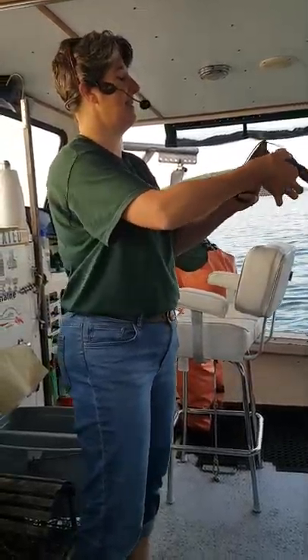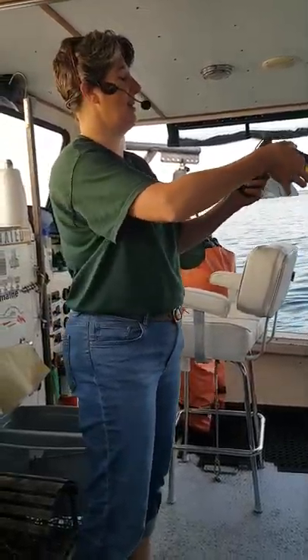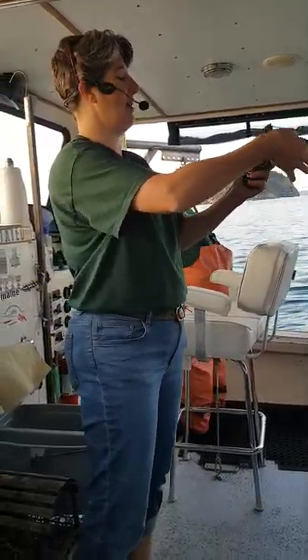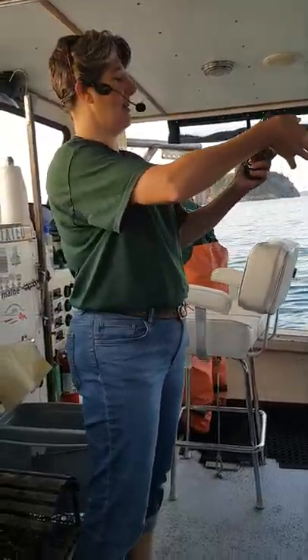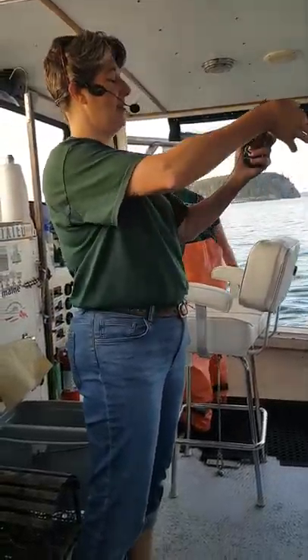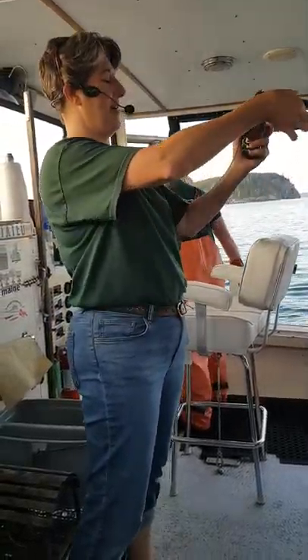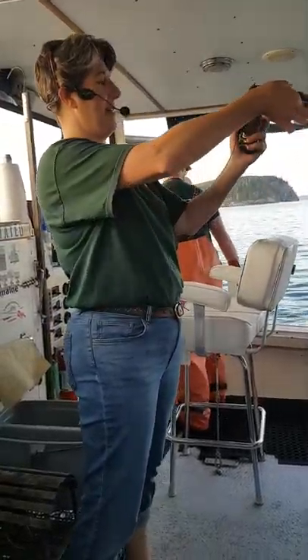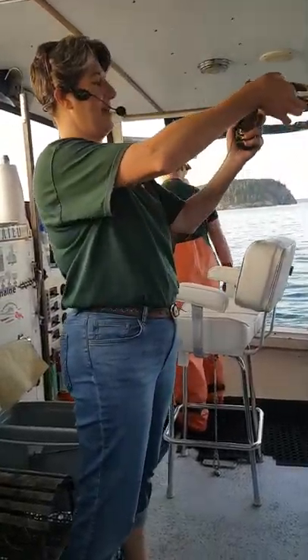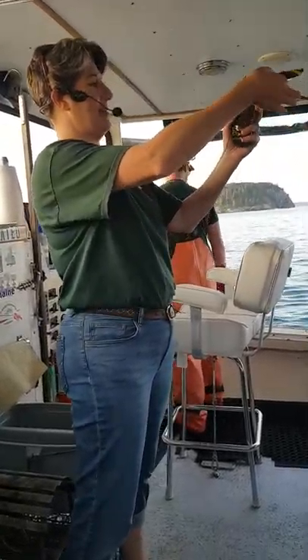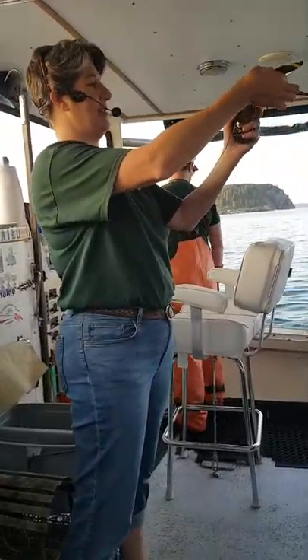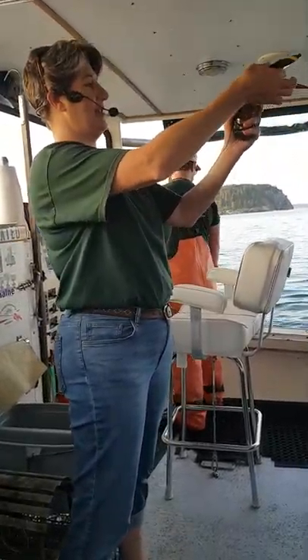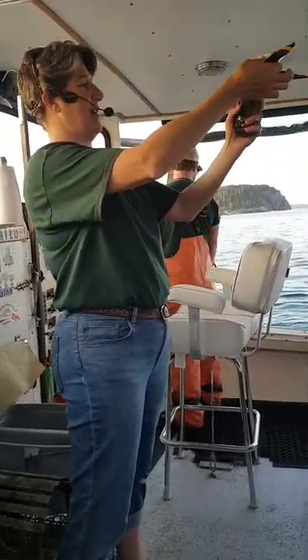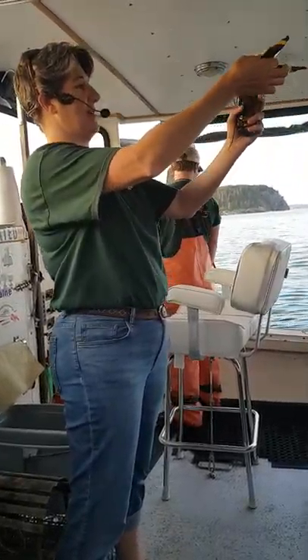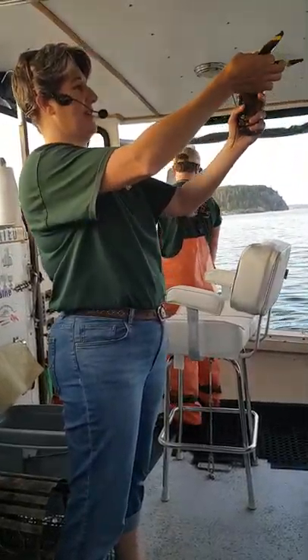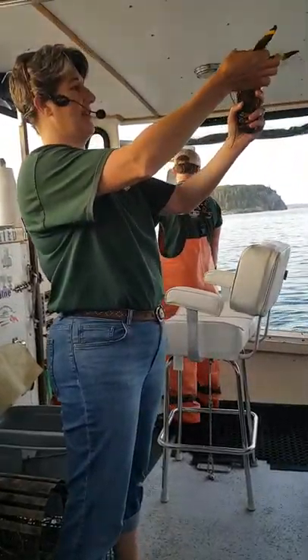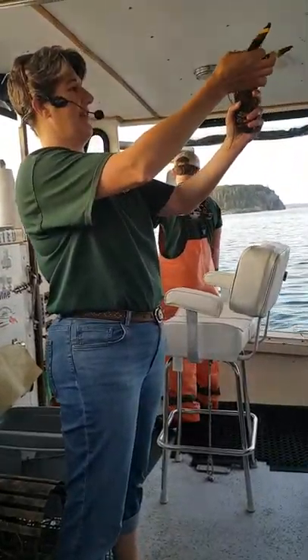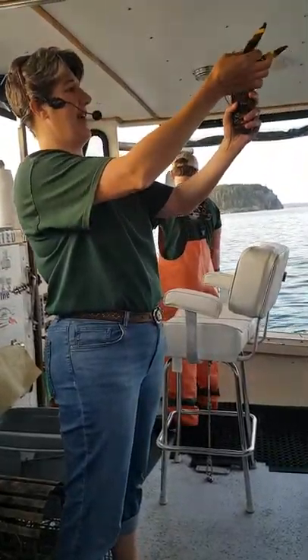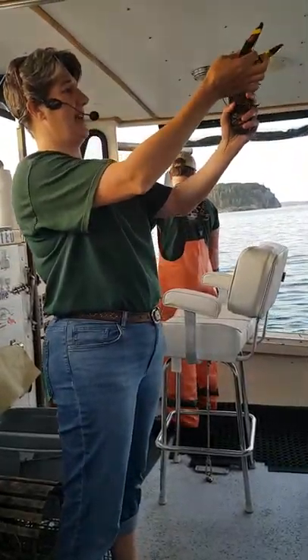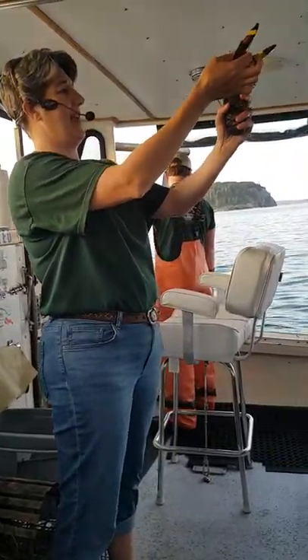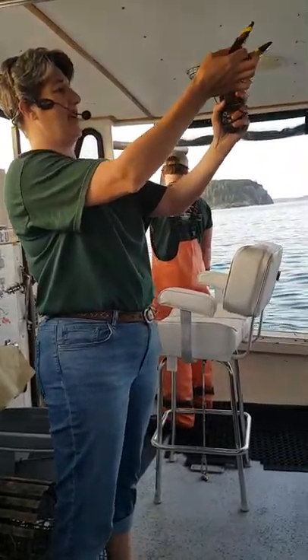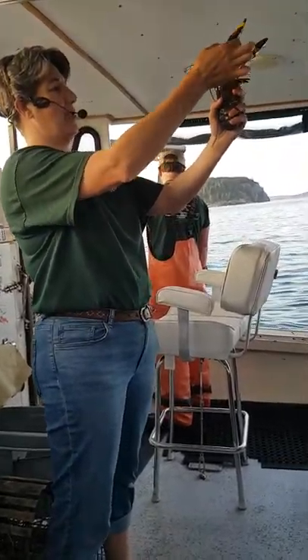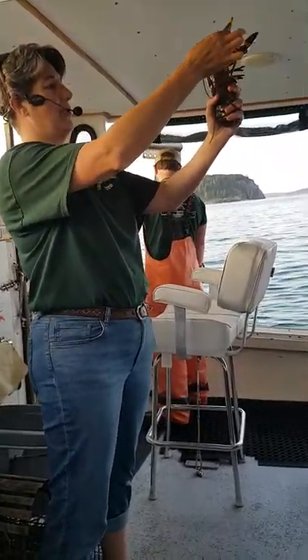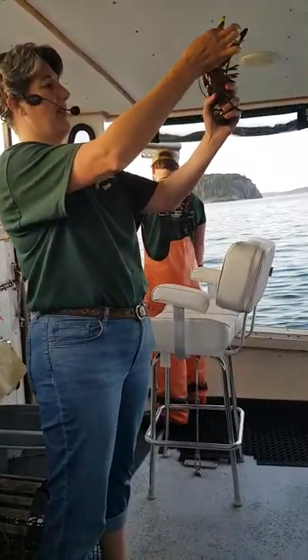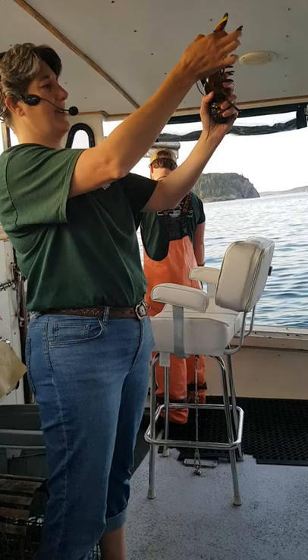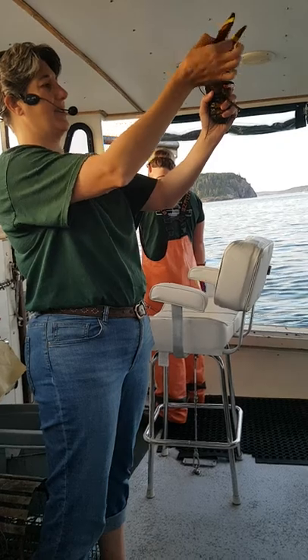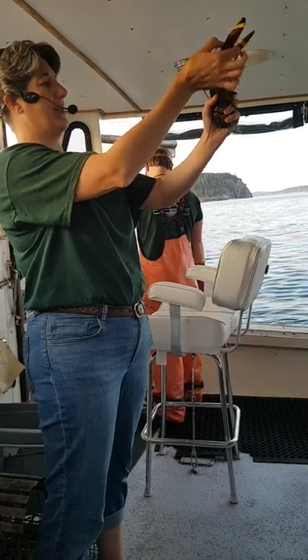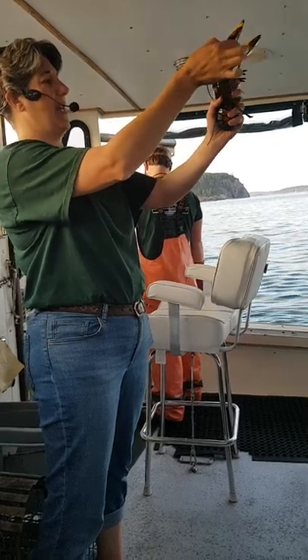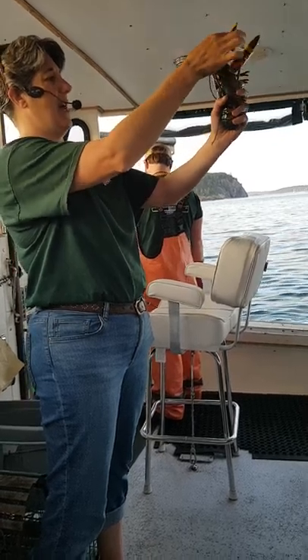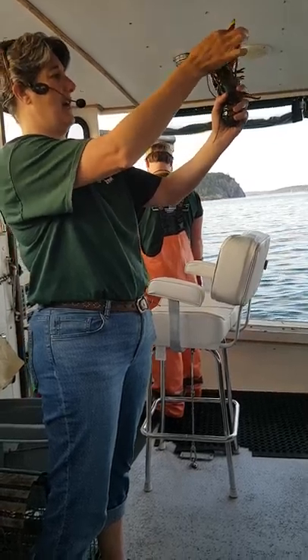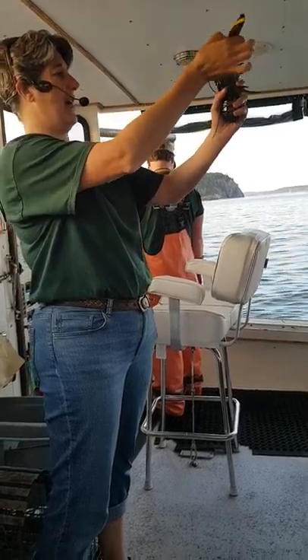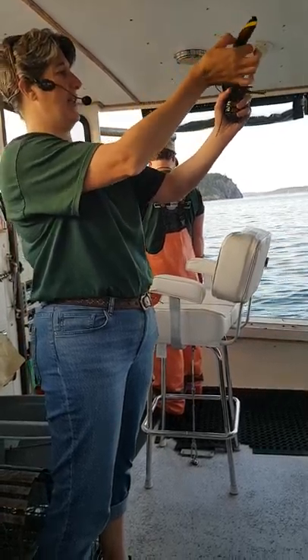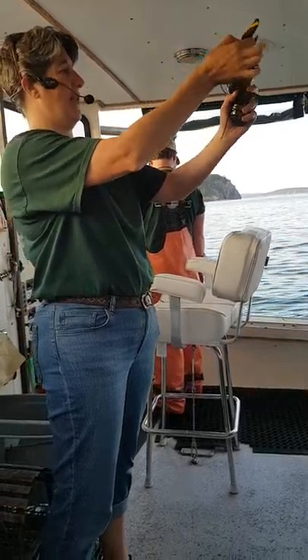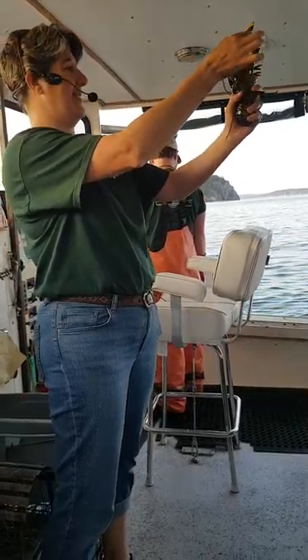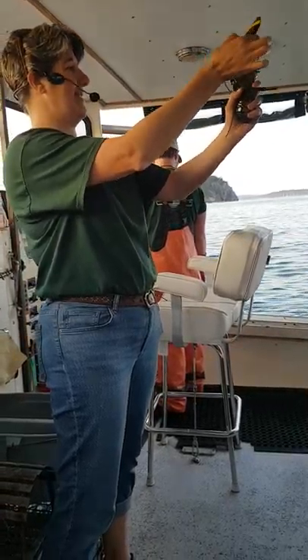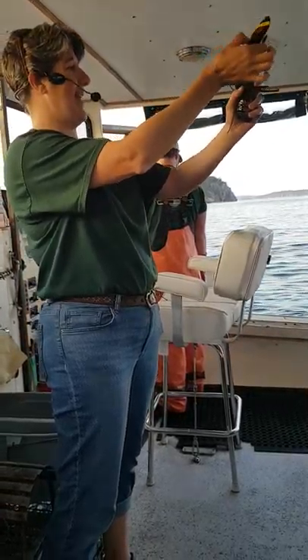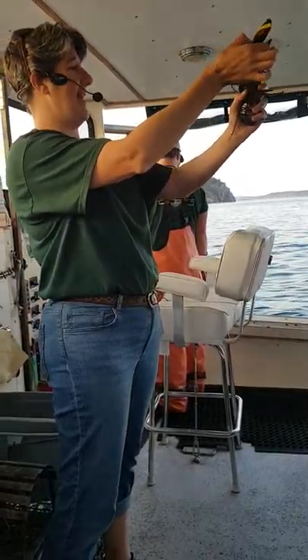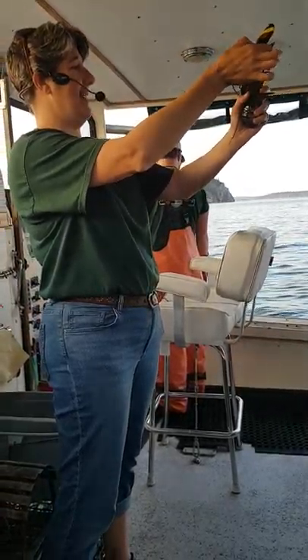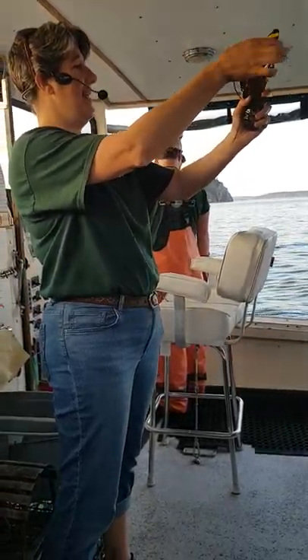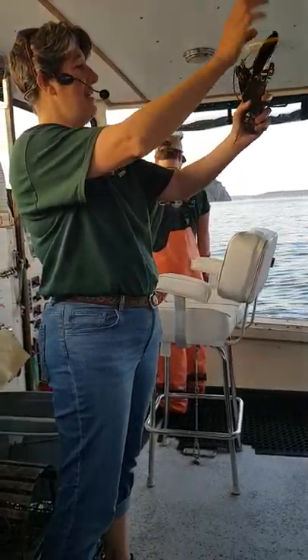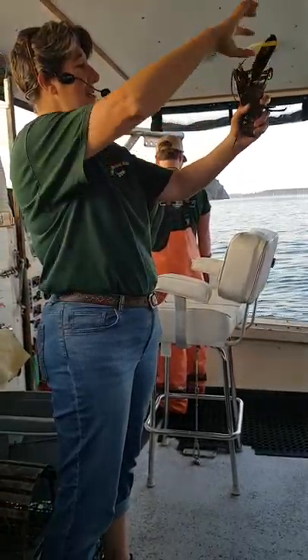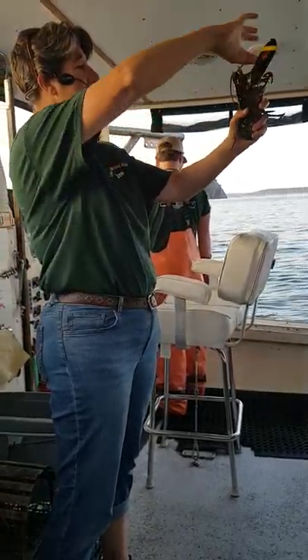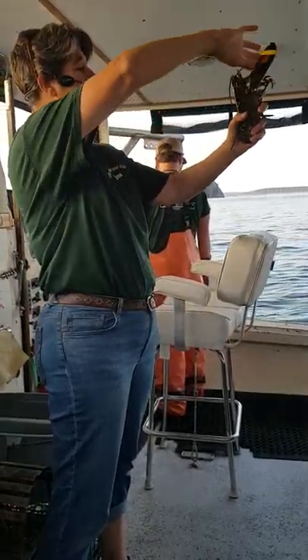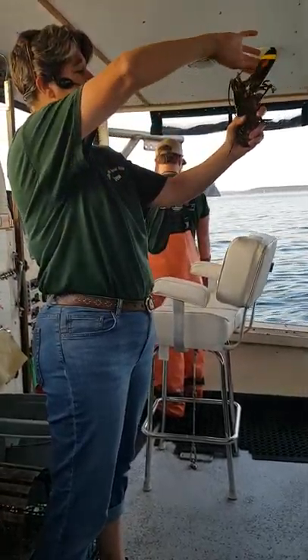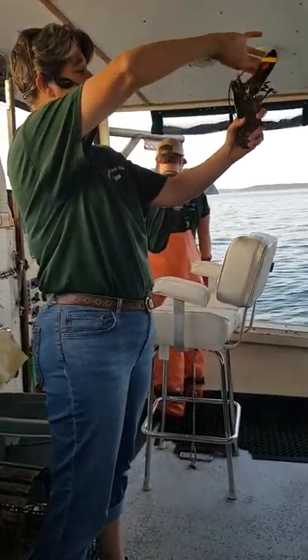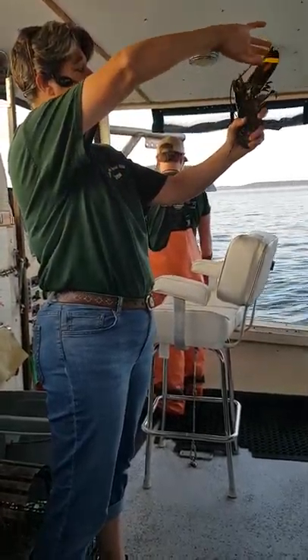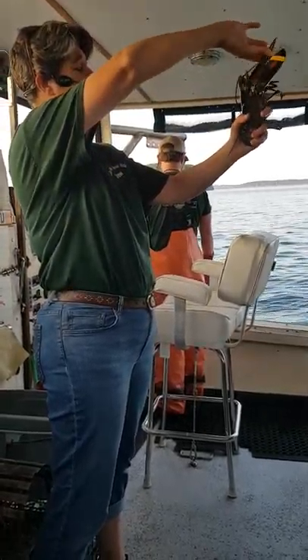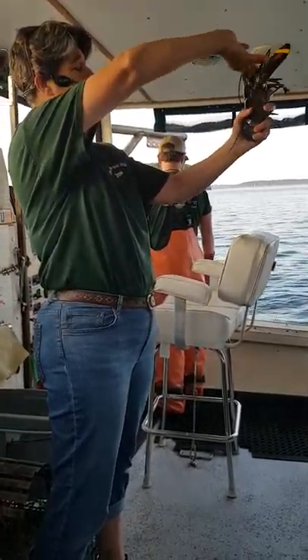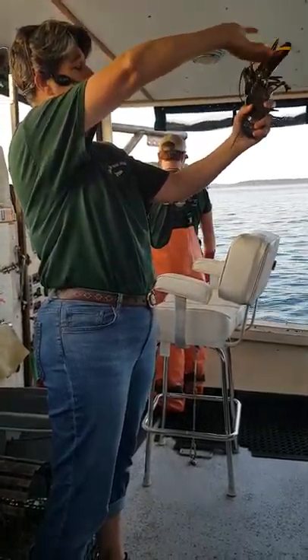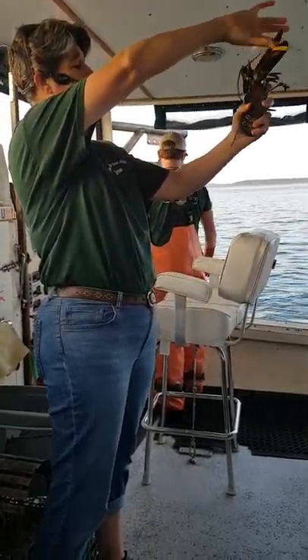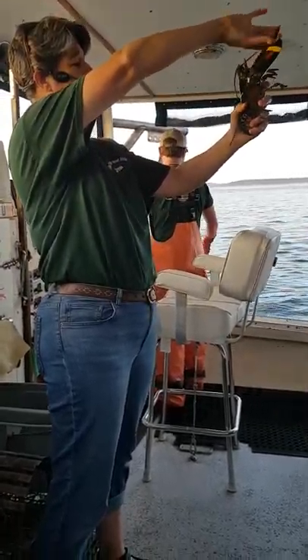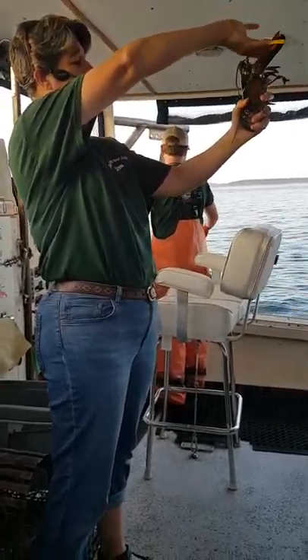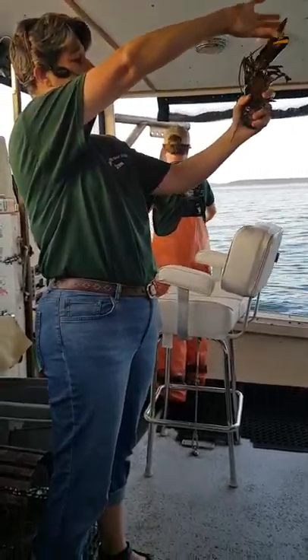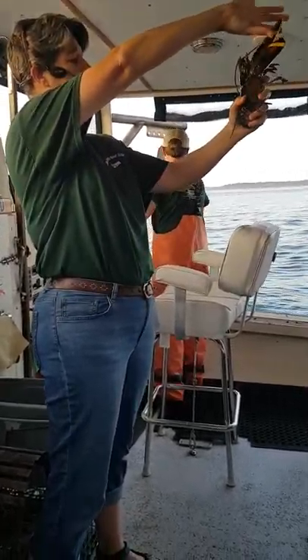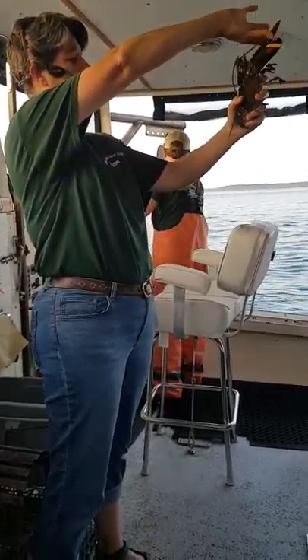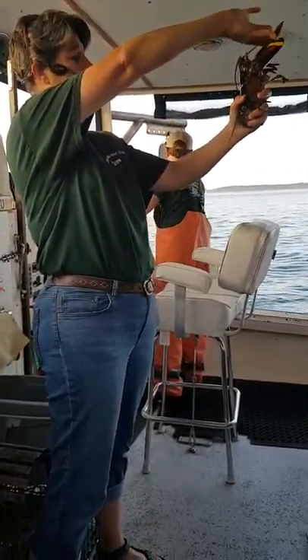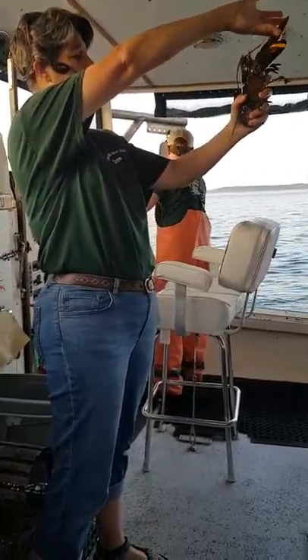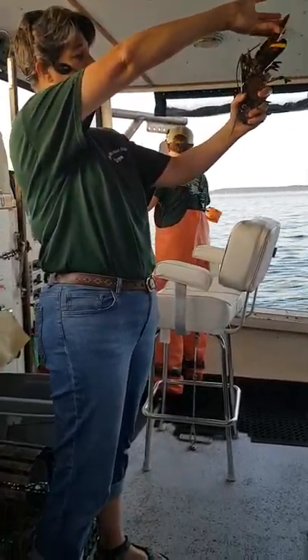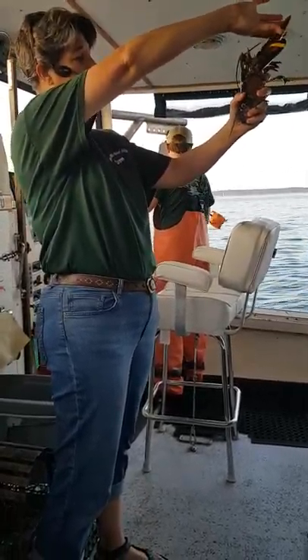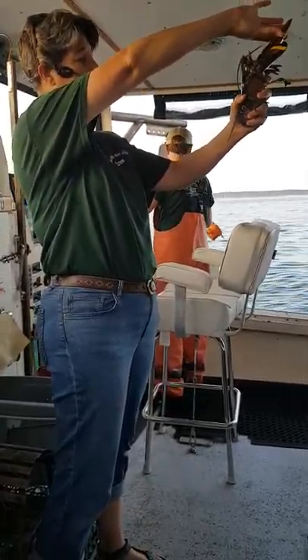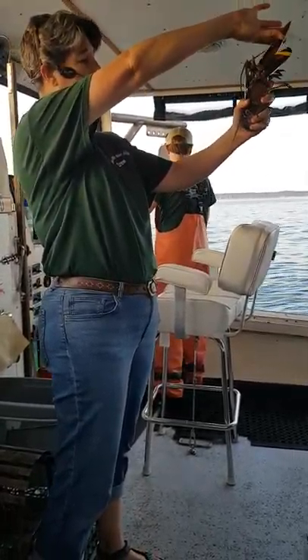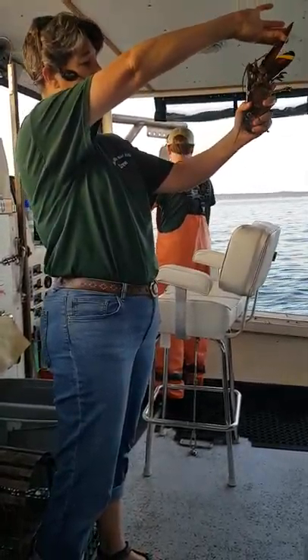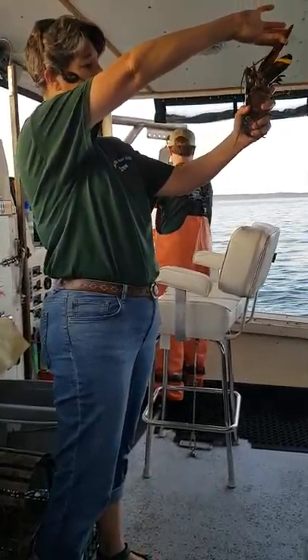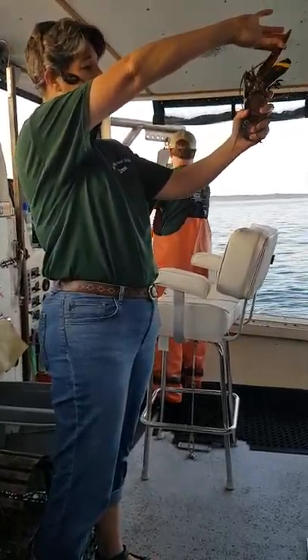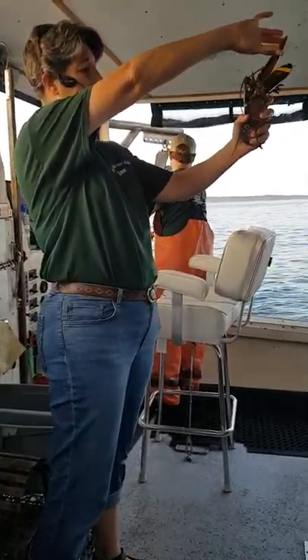On my lobster, you guys are going to find a crusher claw on one side, and a shredder claw on the other side.